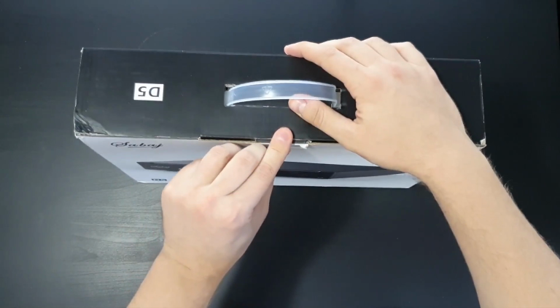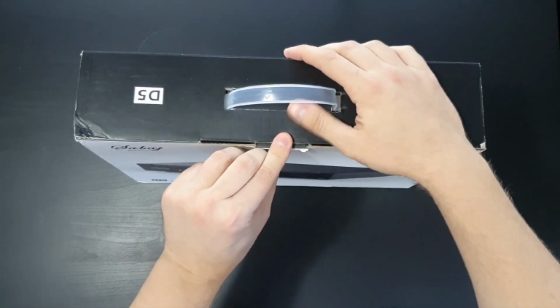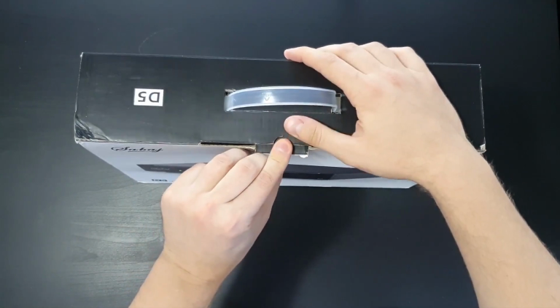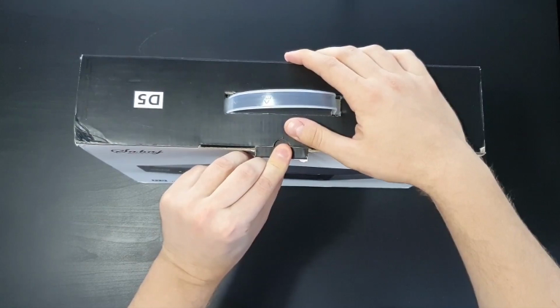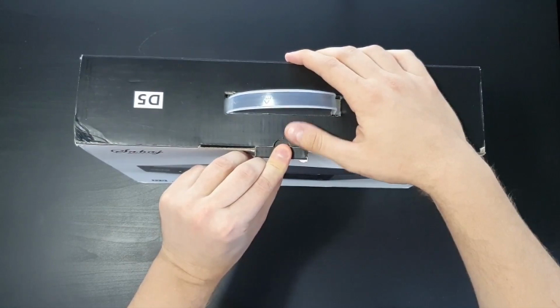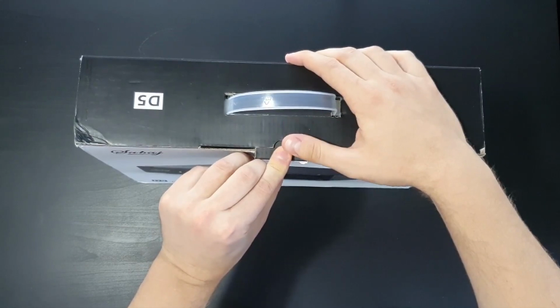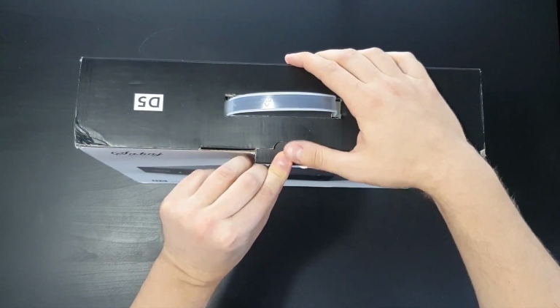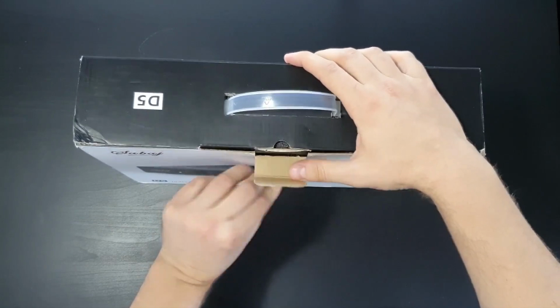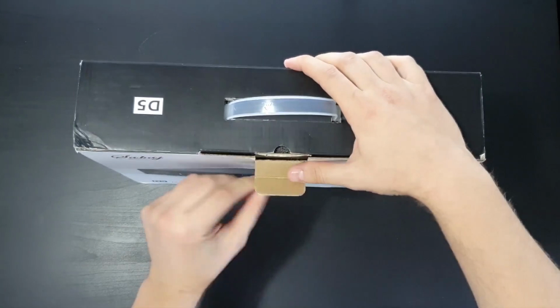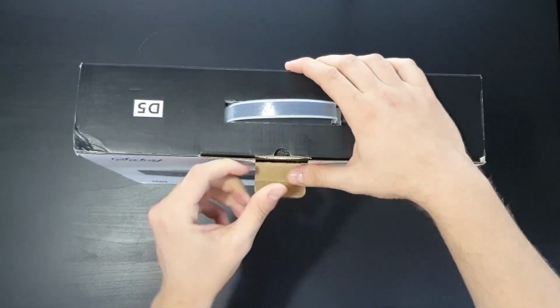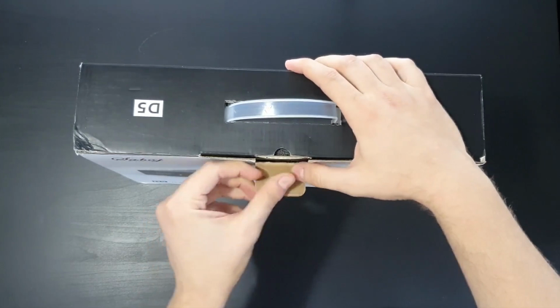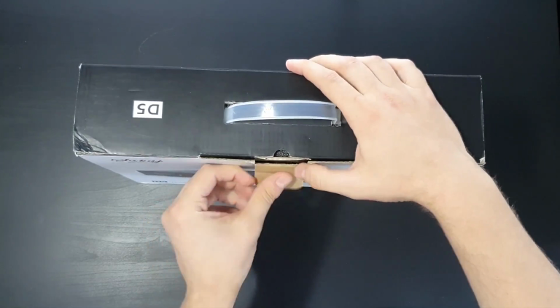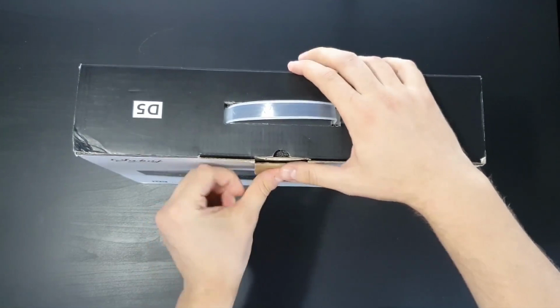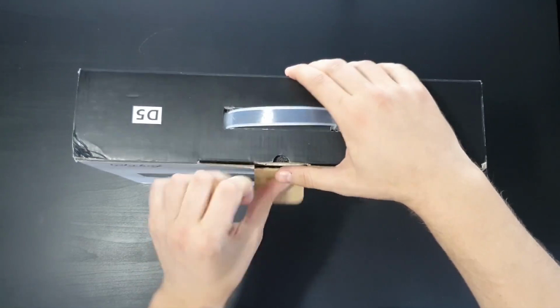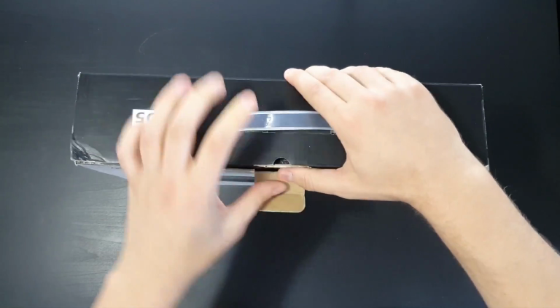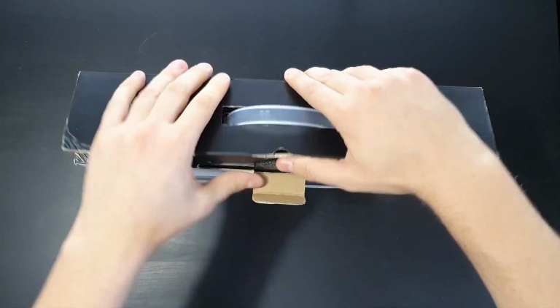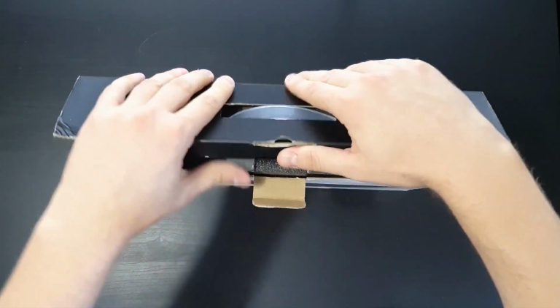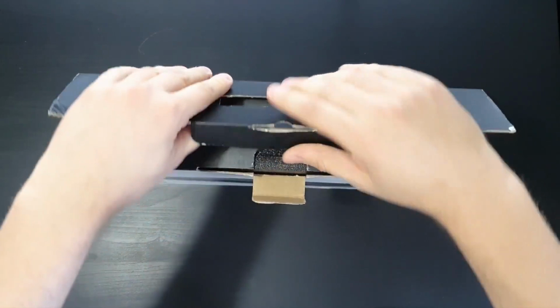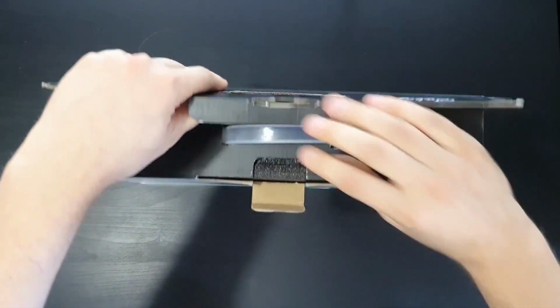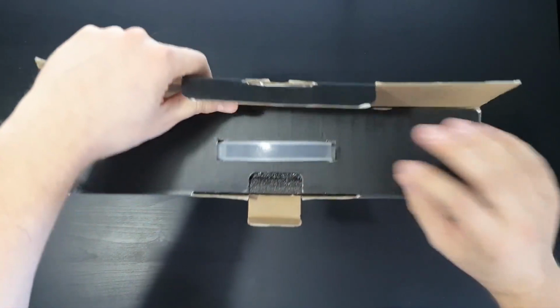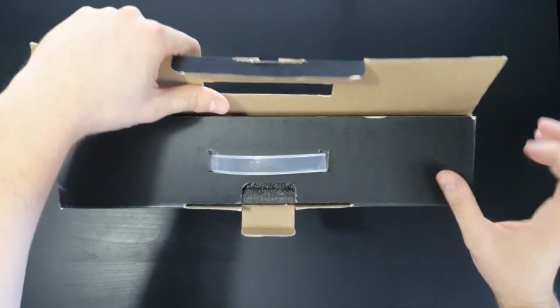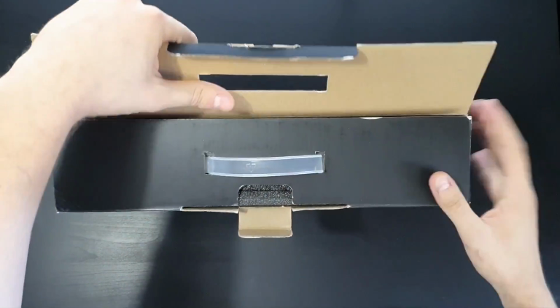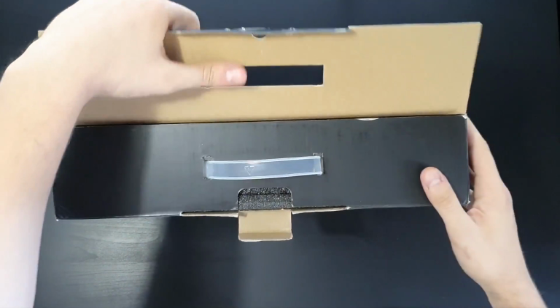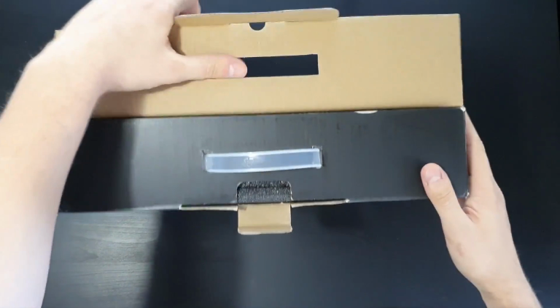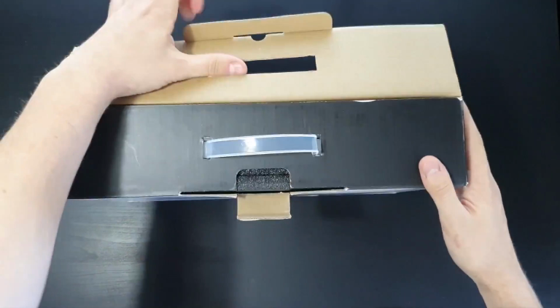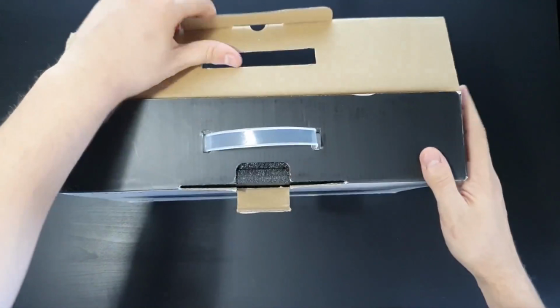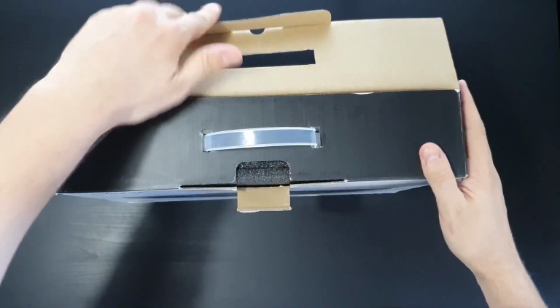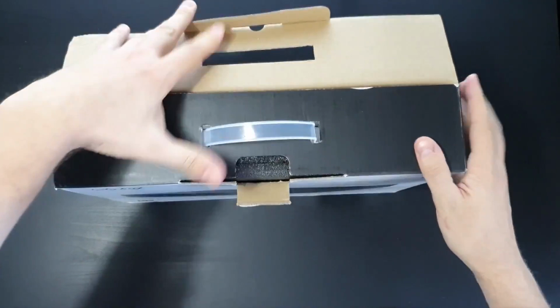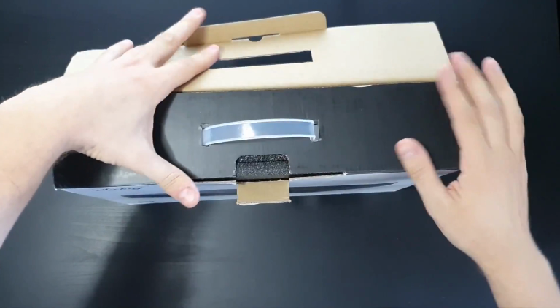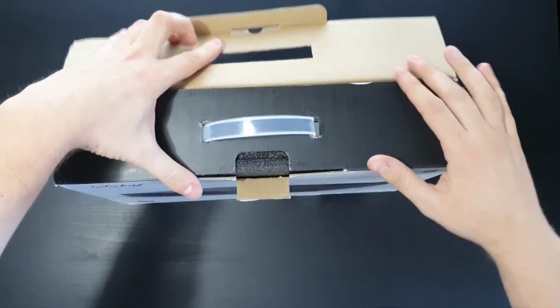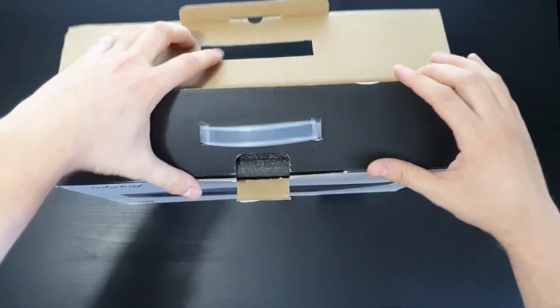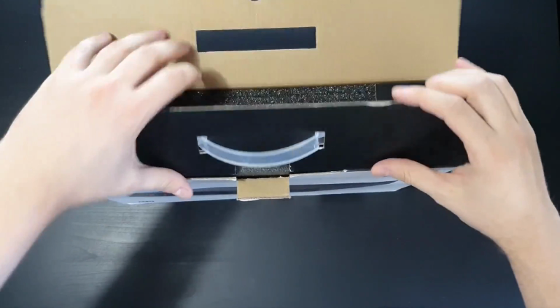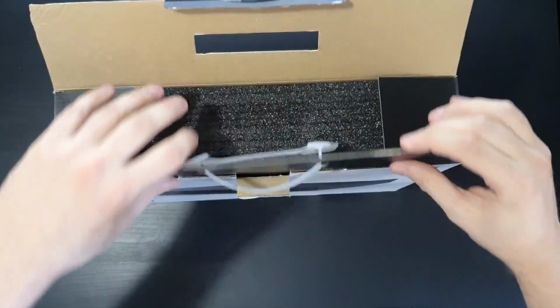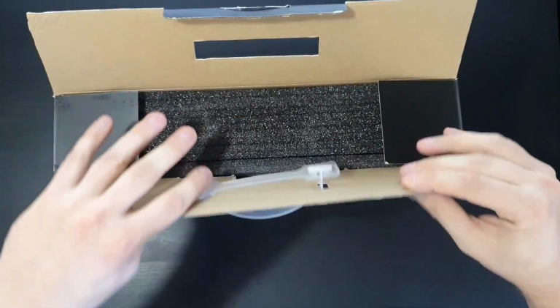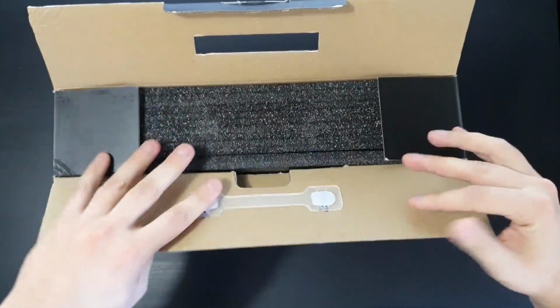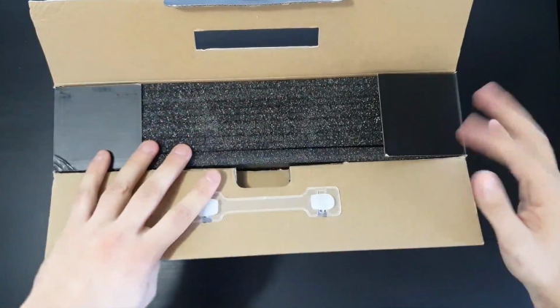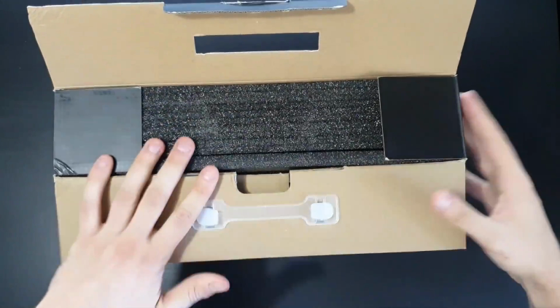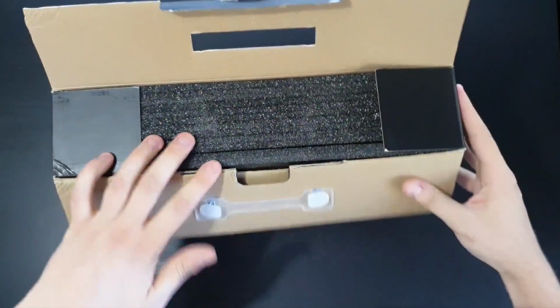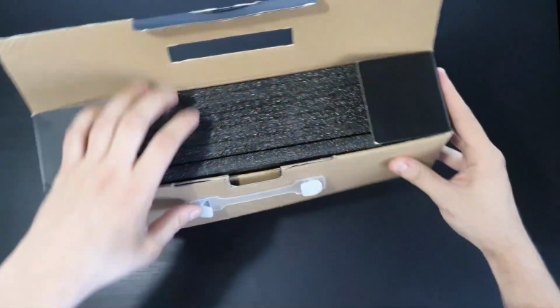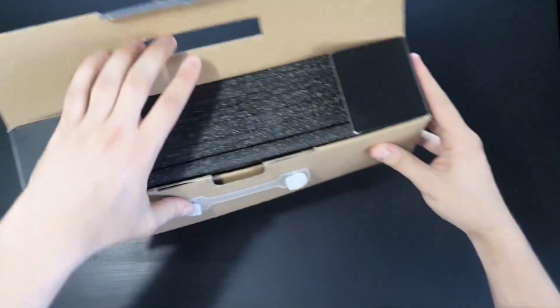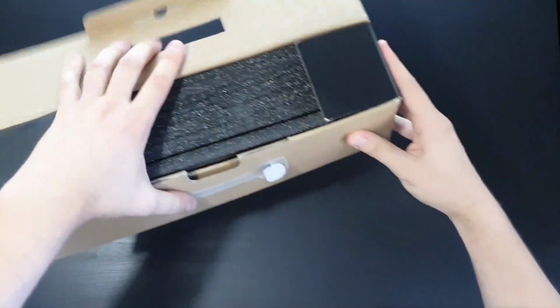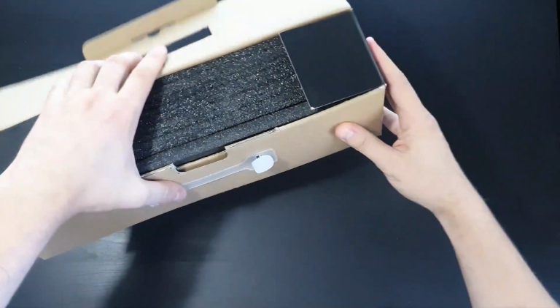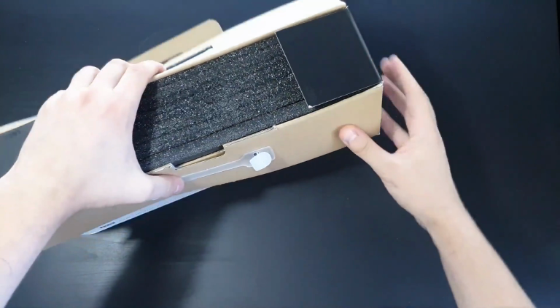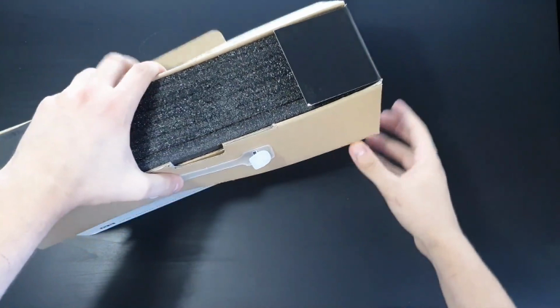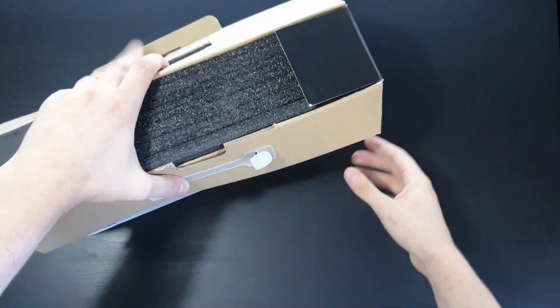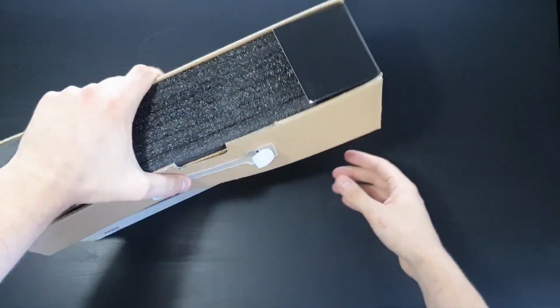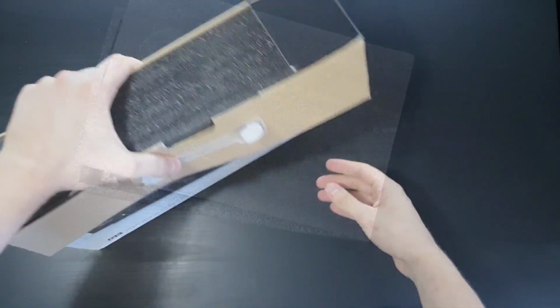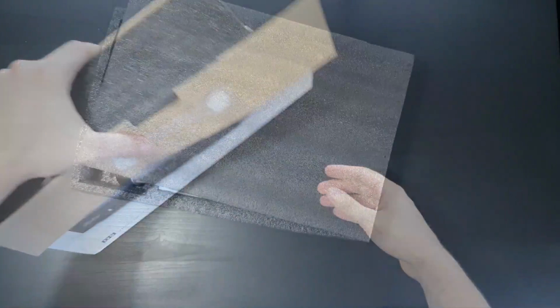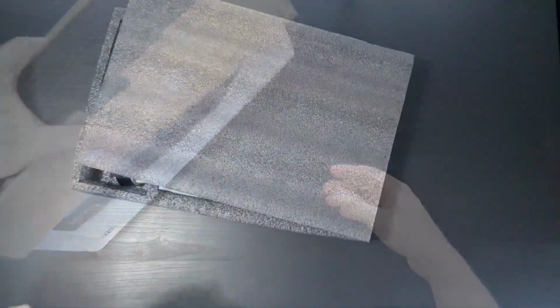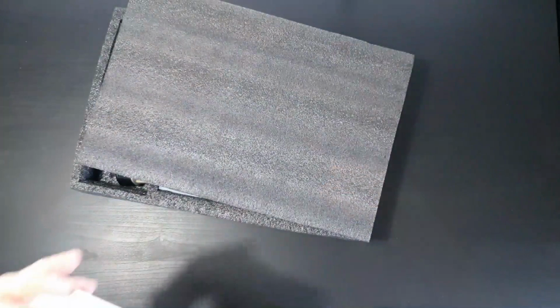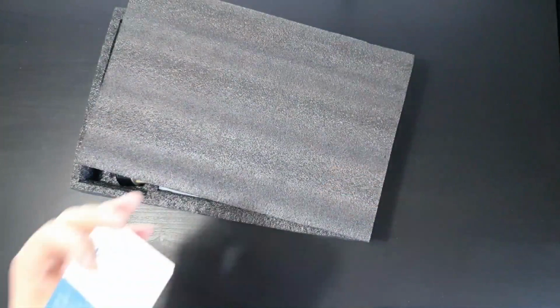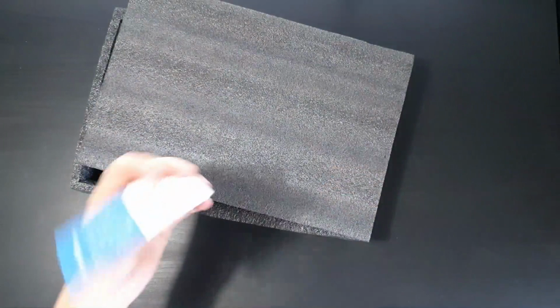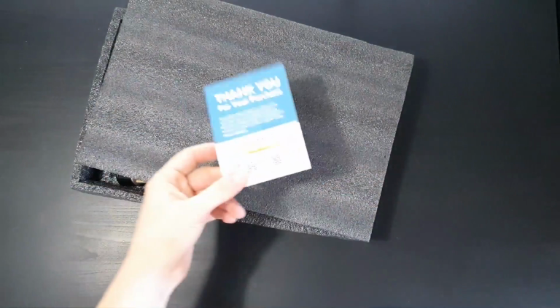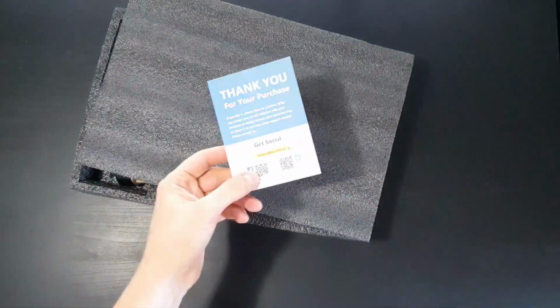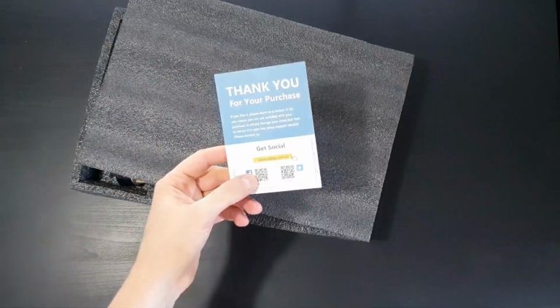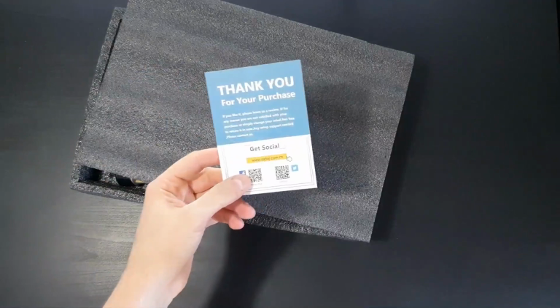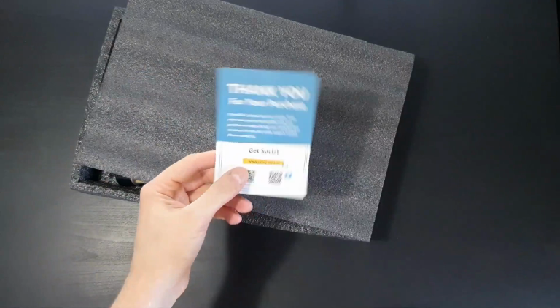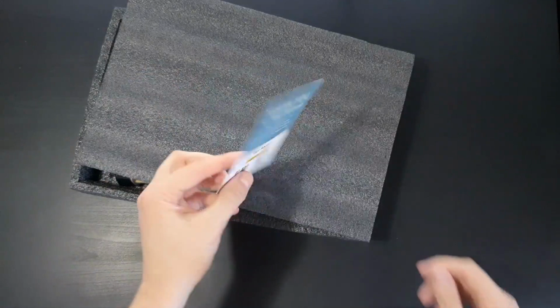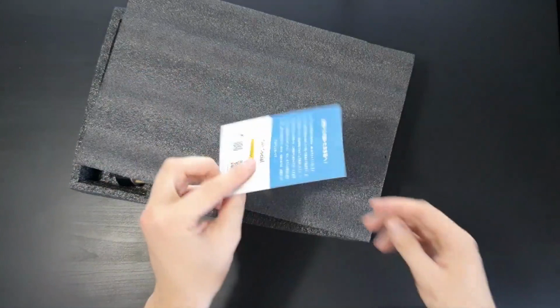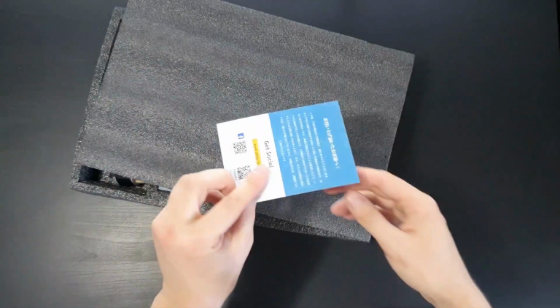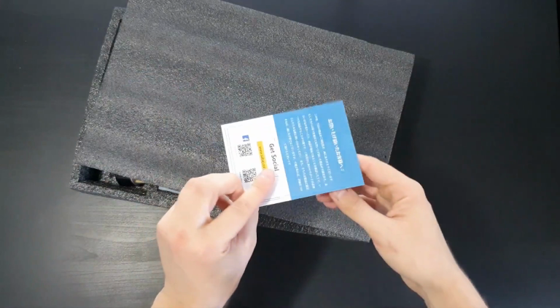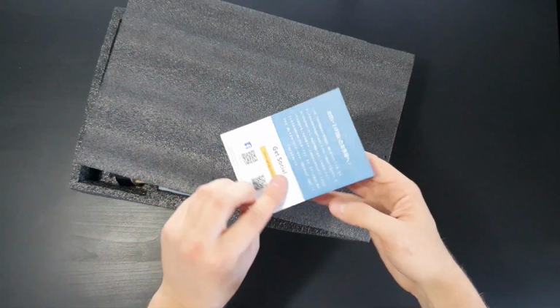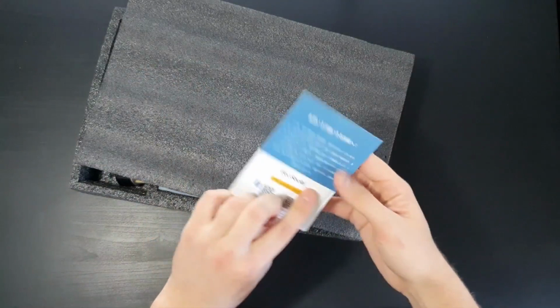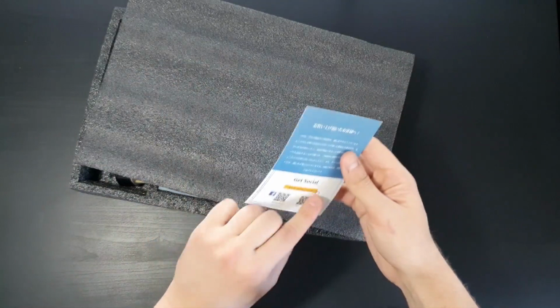As you can see, the box is very basic, but the packaging is convincing and the deck seems pretty safely packaged.